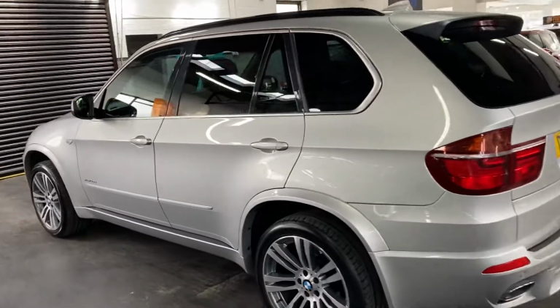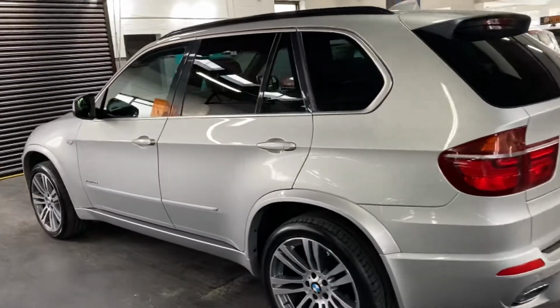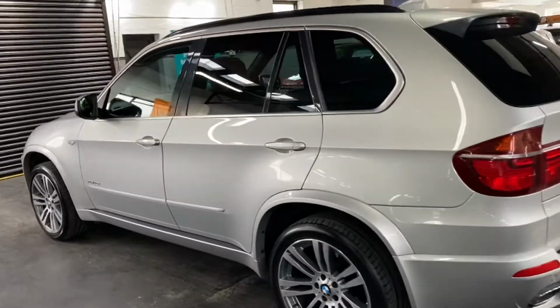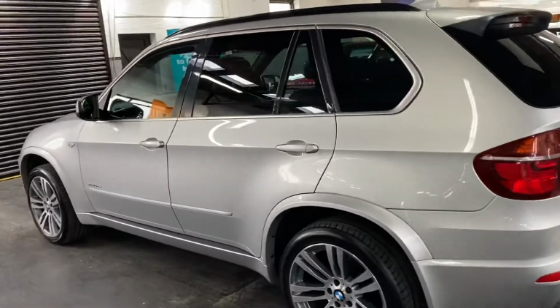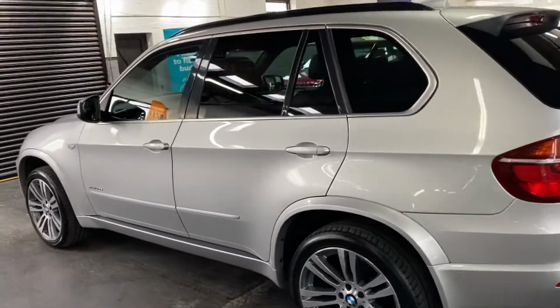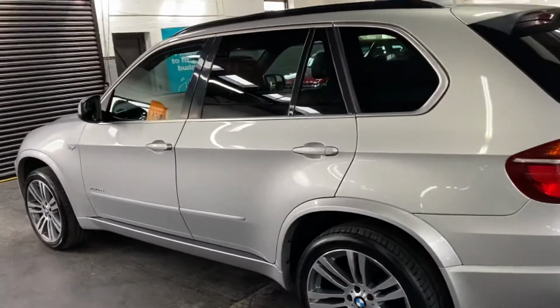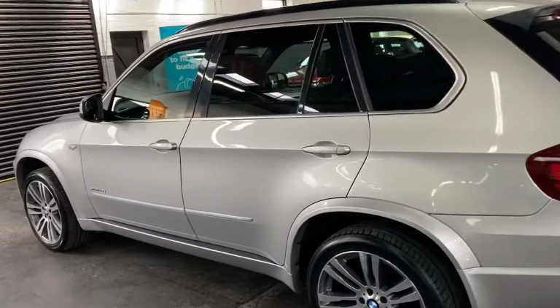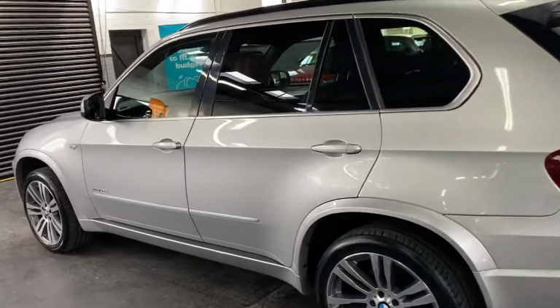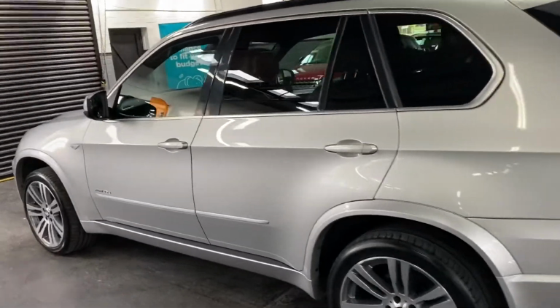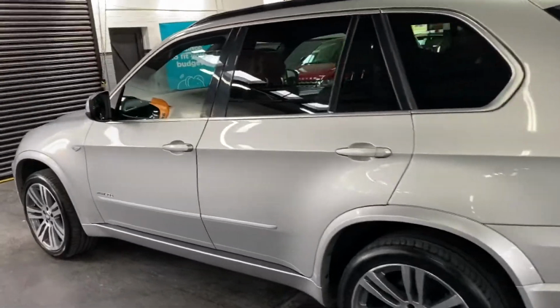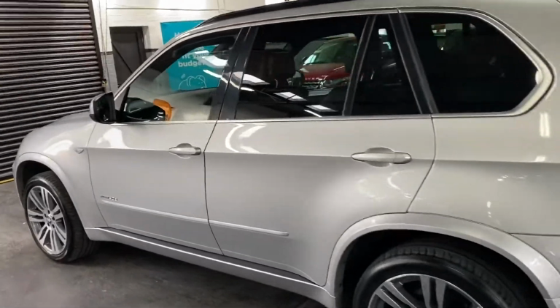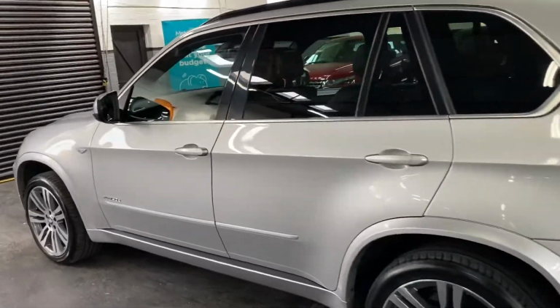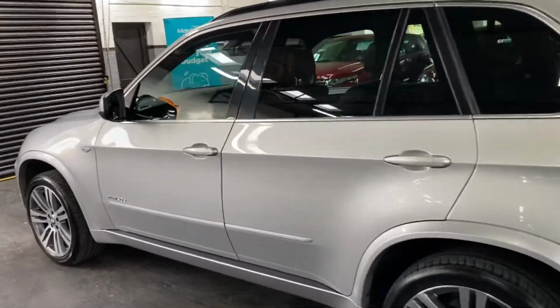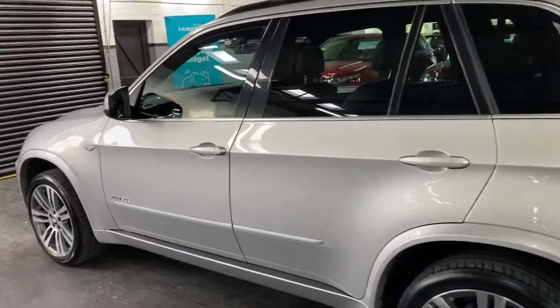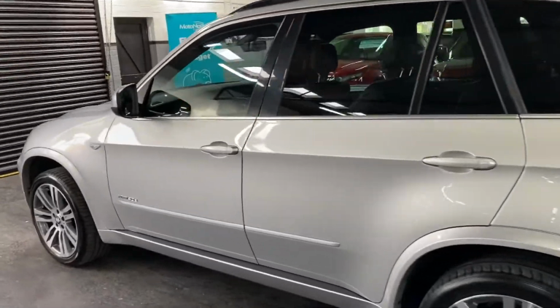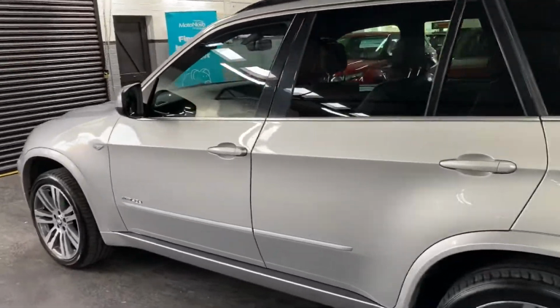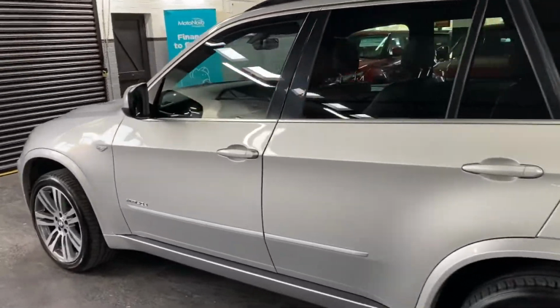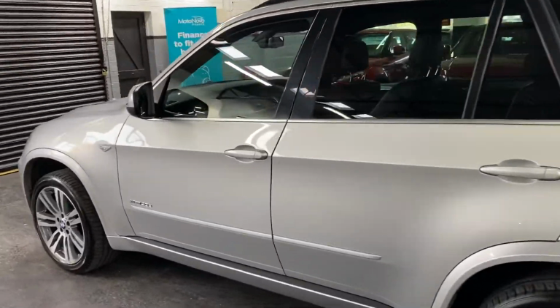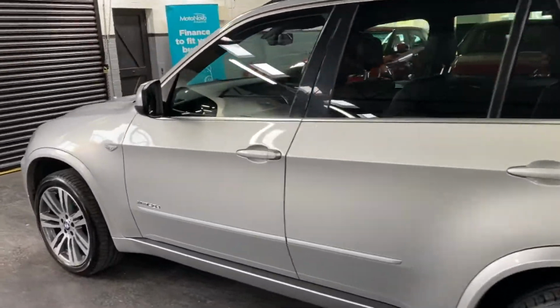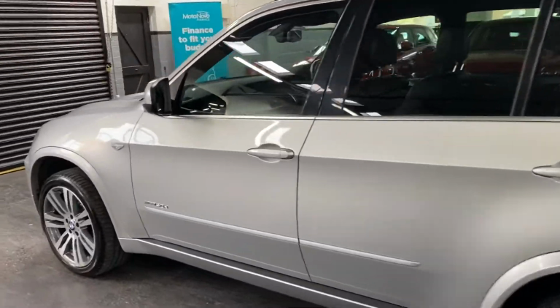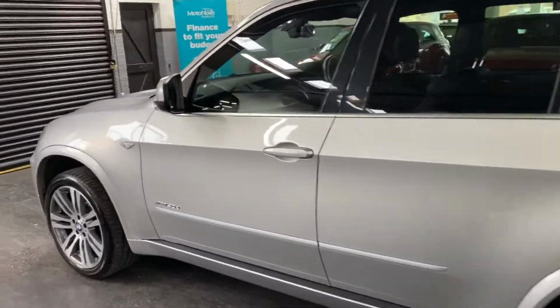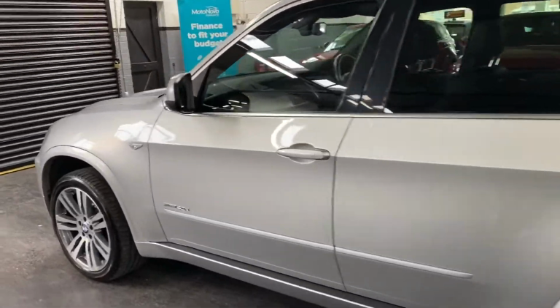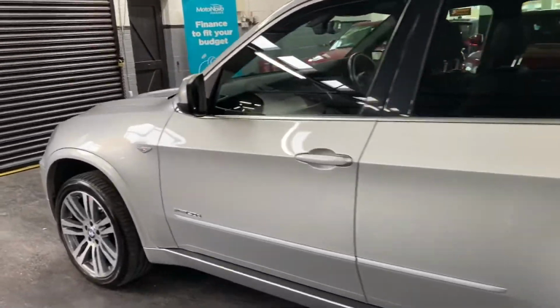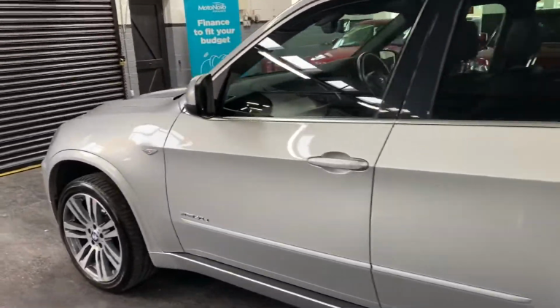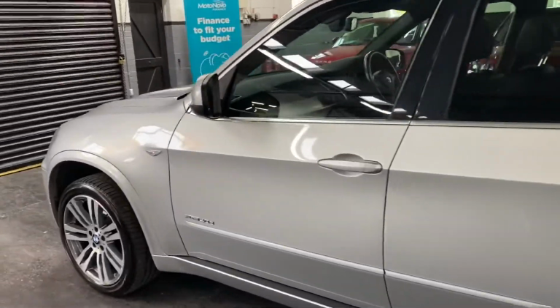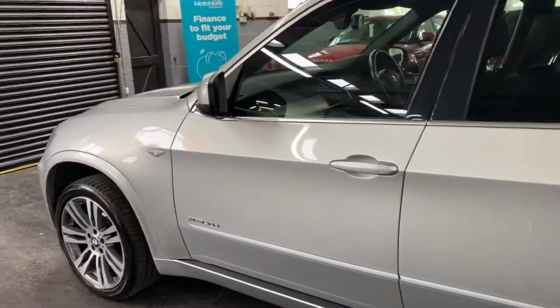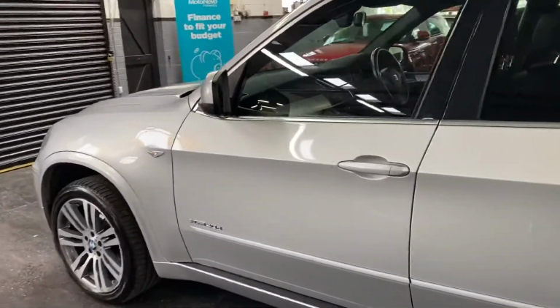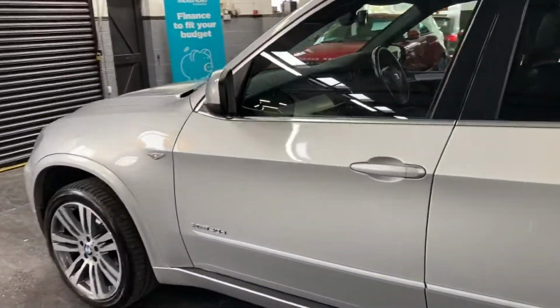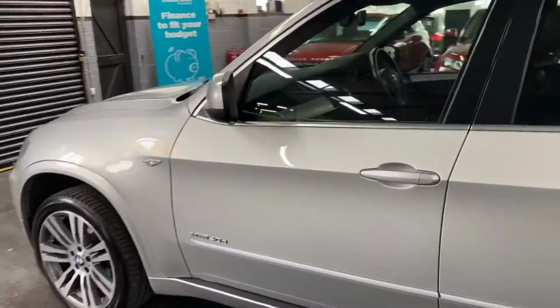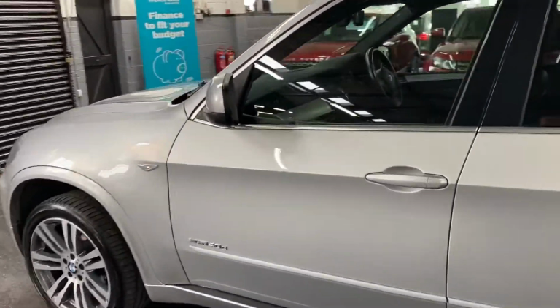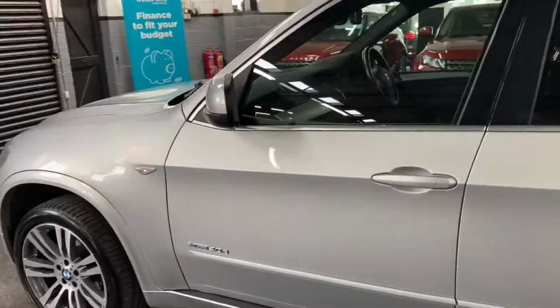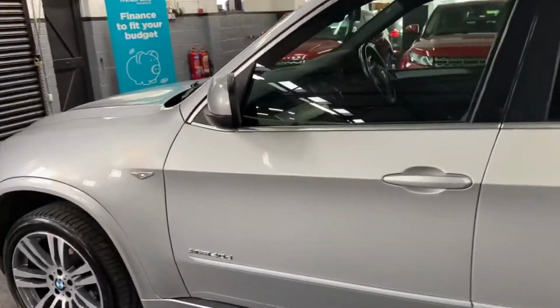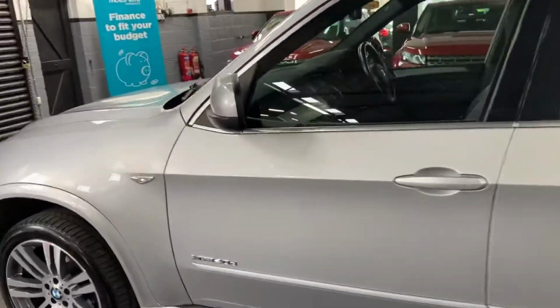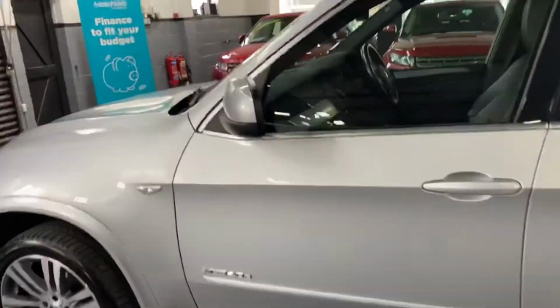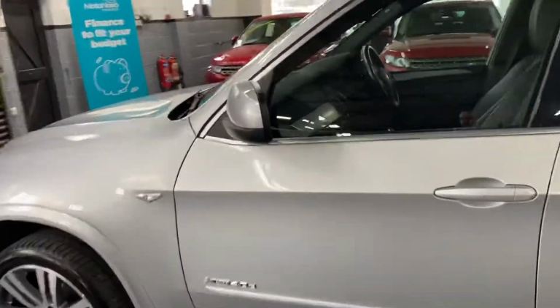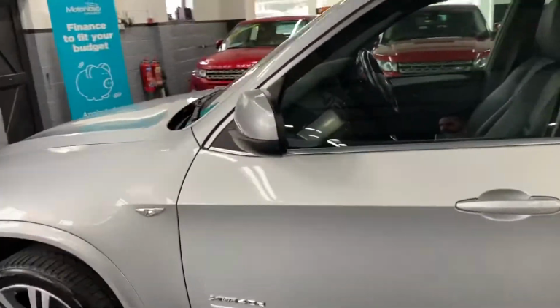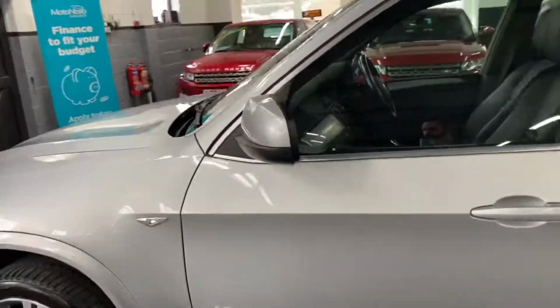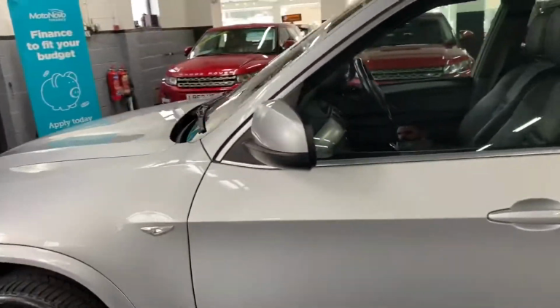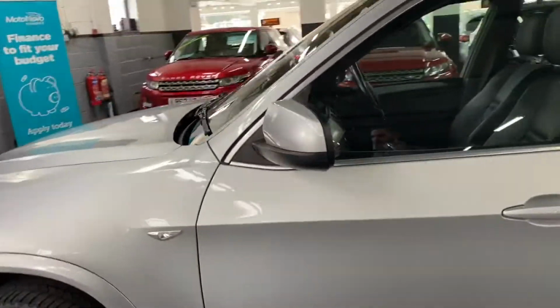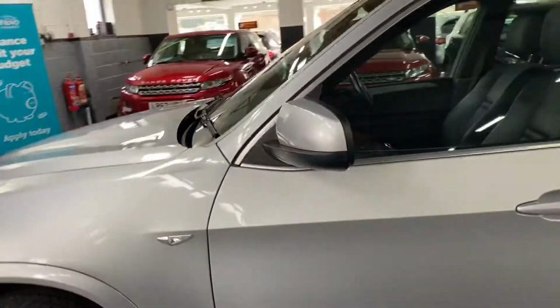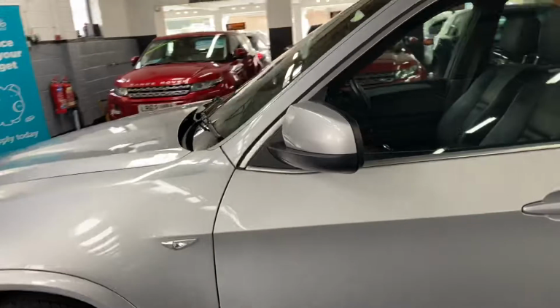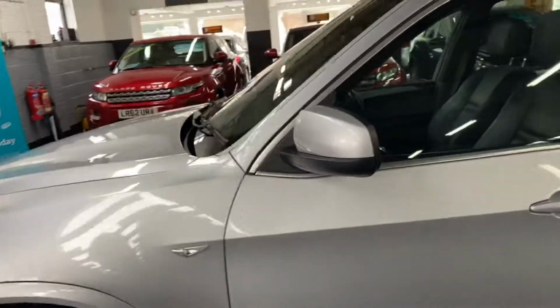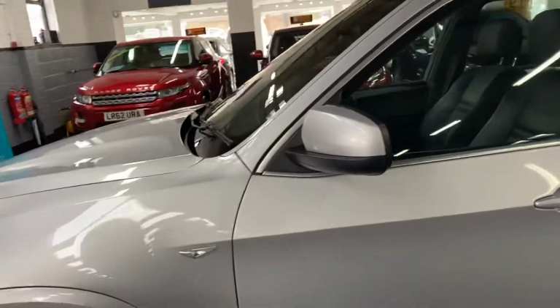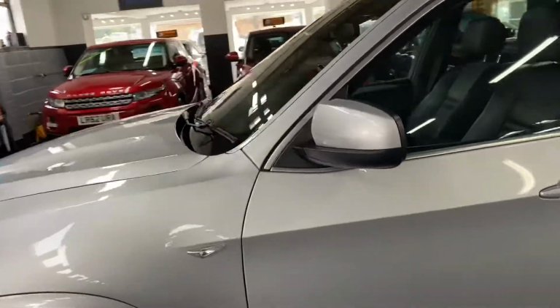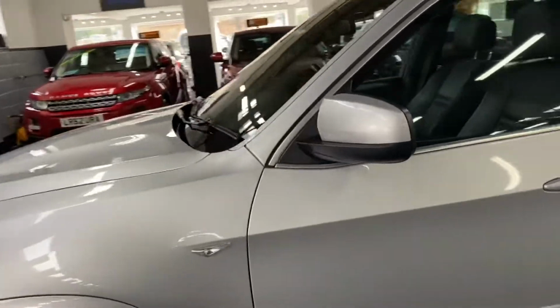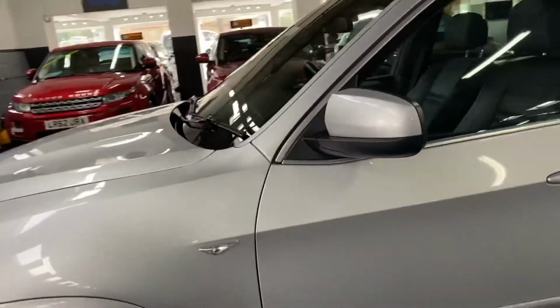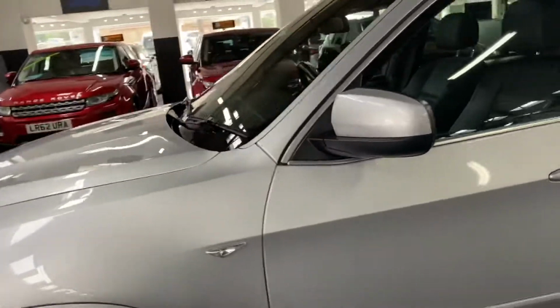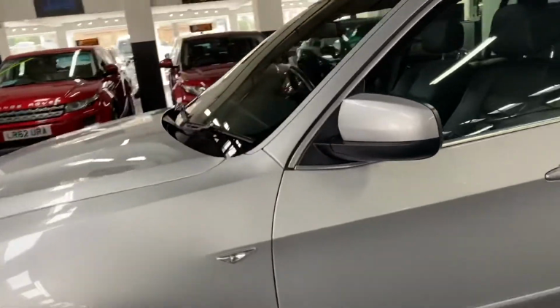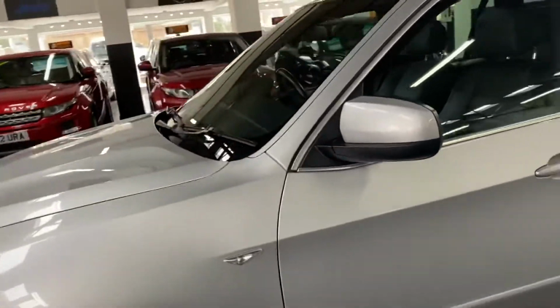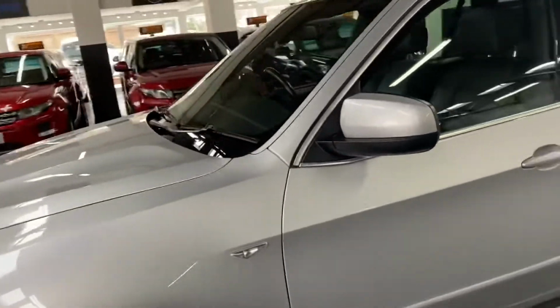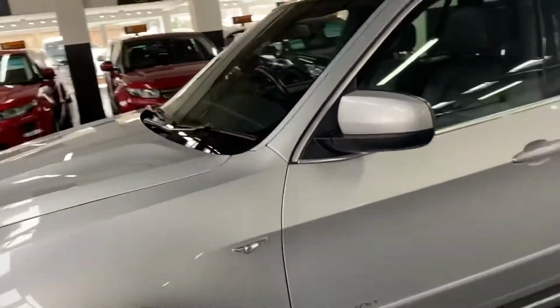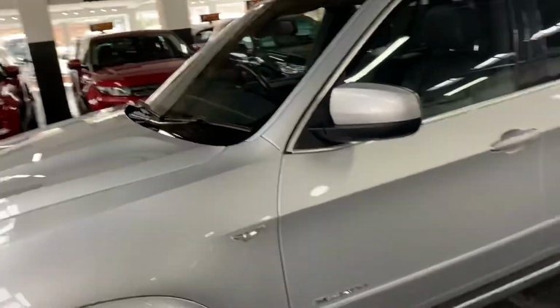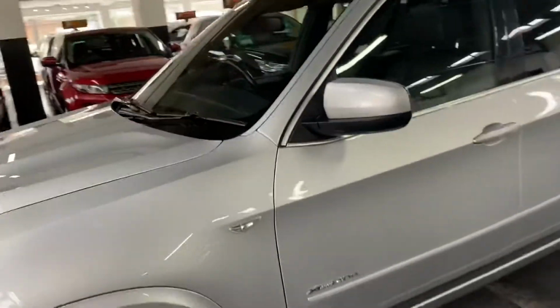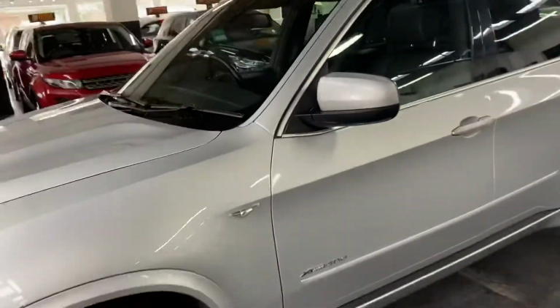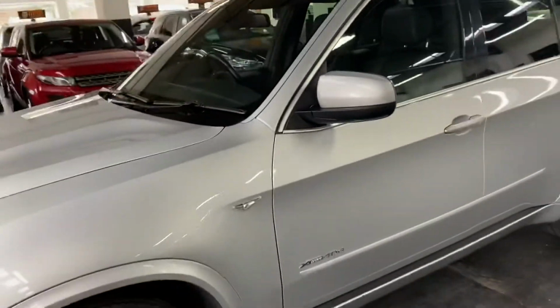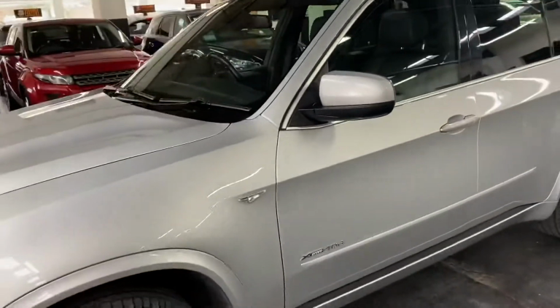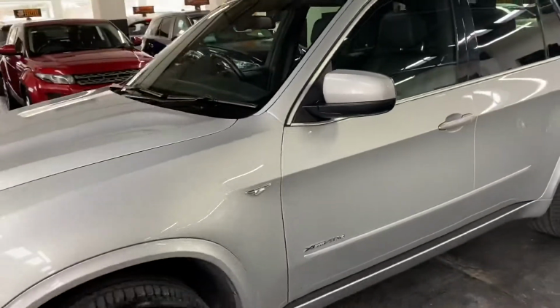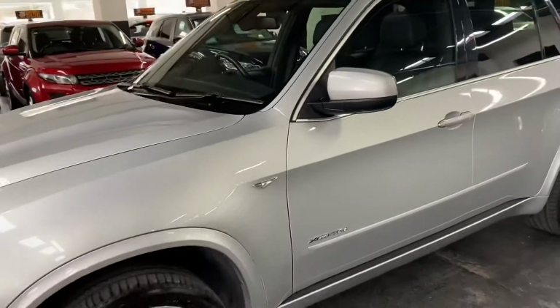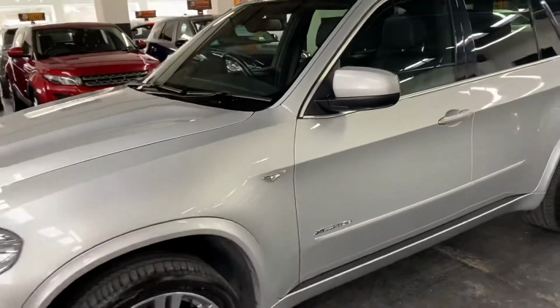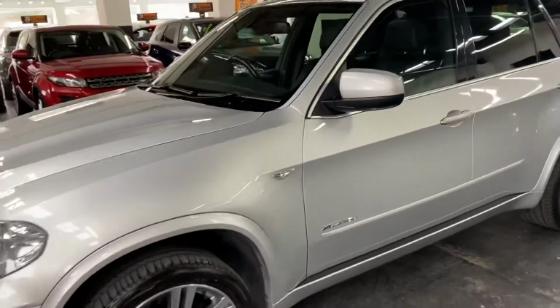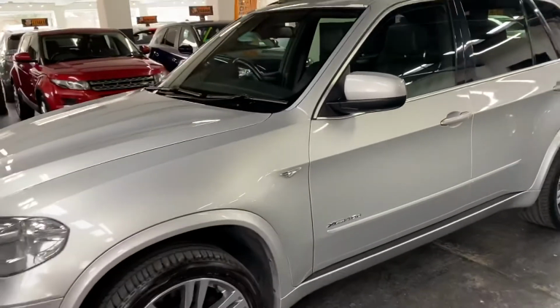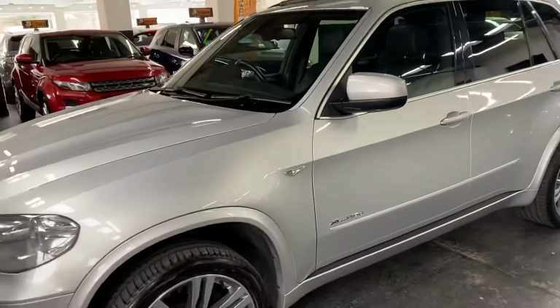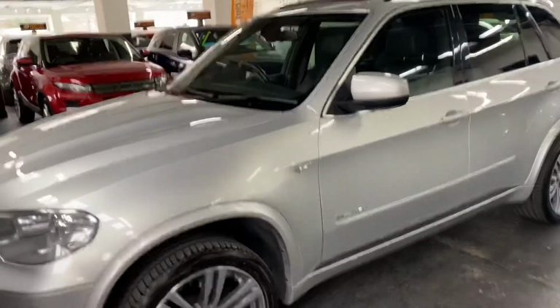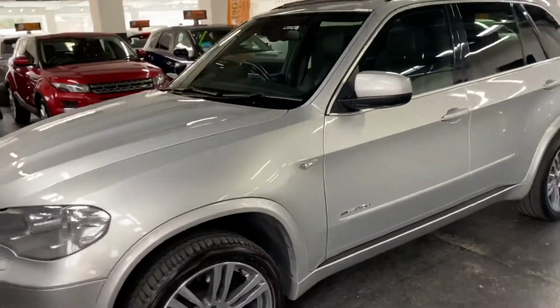There are a tiny few little stone chips on the front bumper, but obviously that's just in line with the age and mileage of the car.